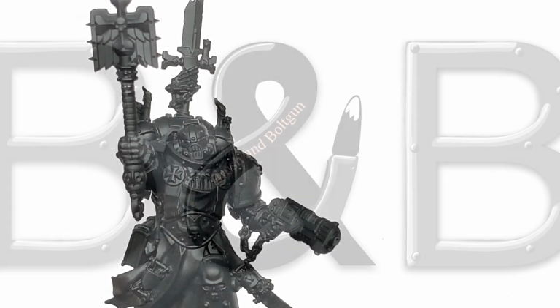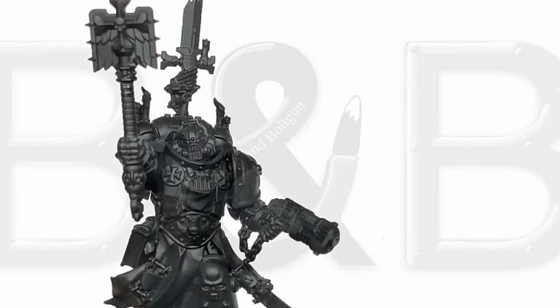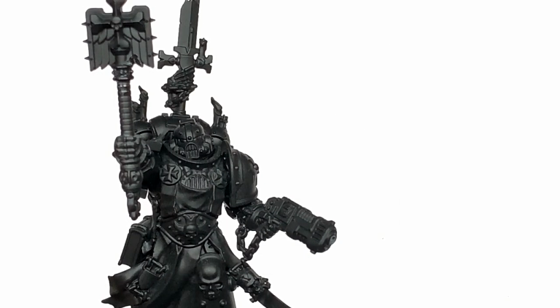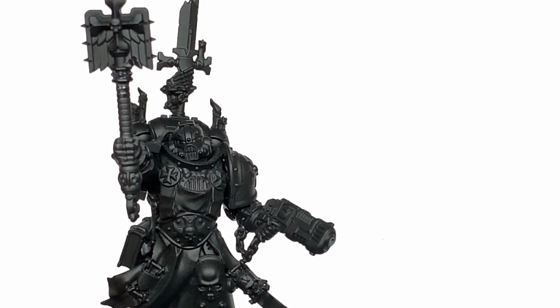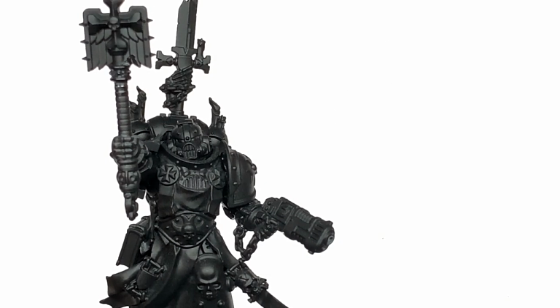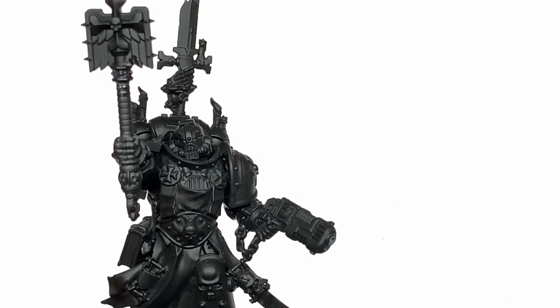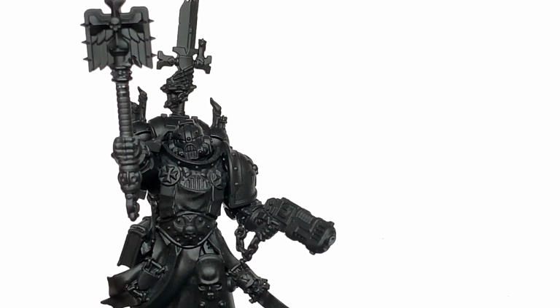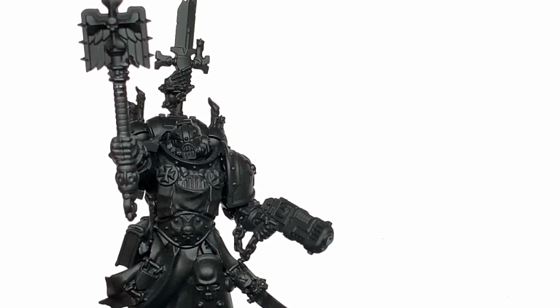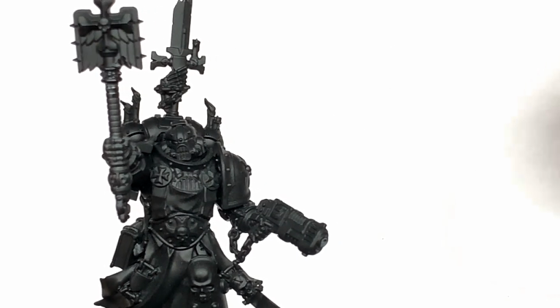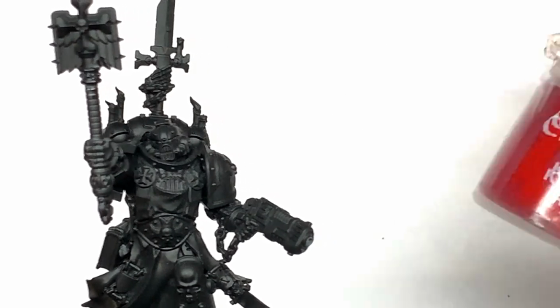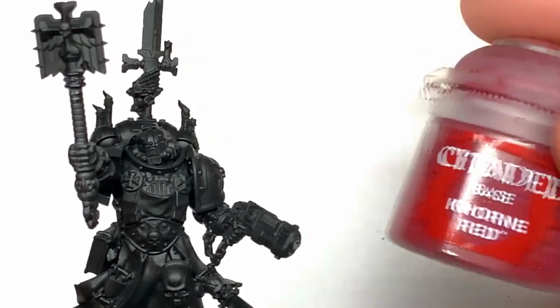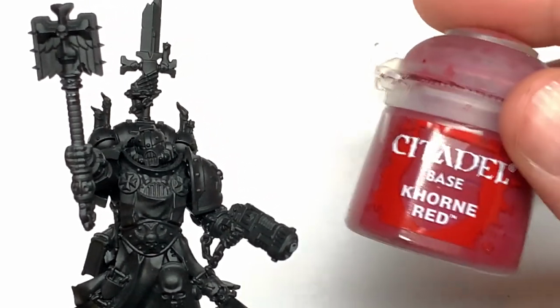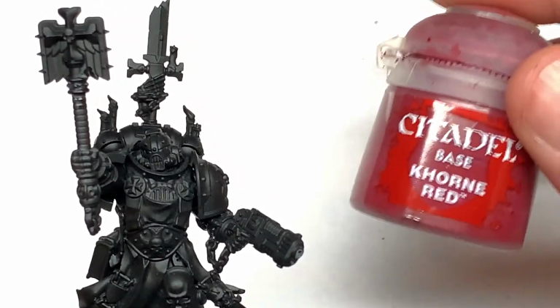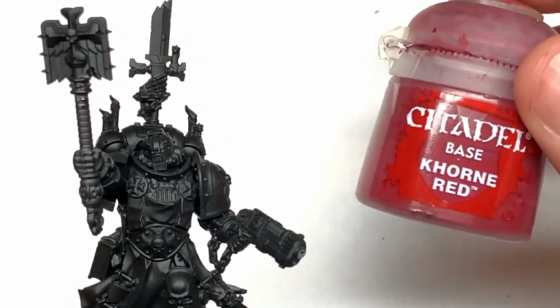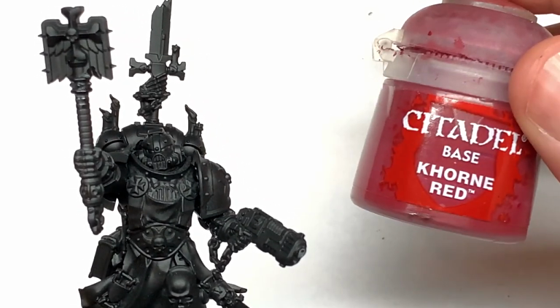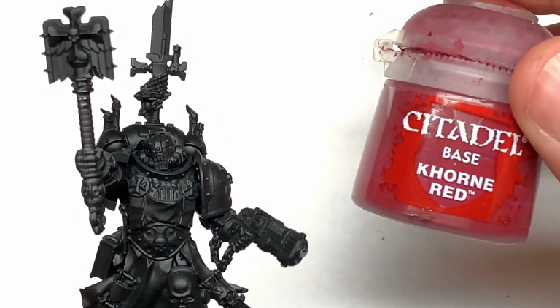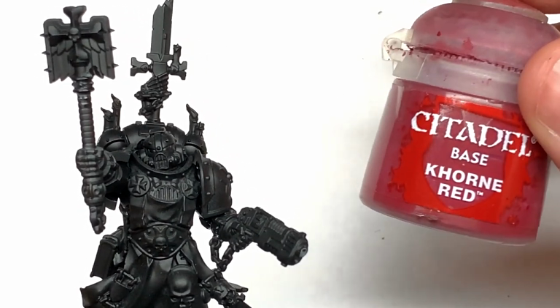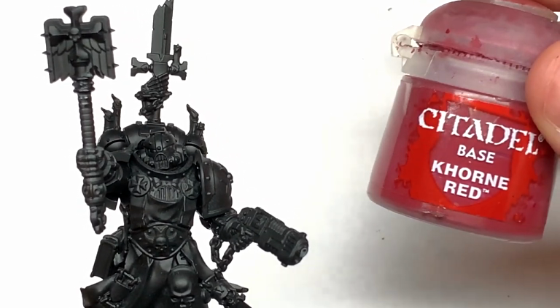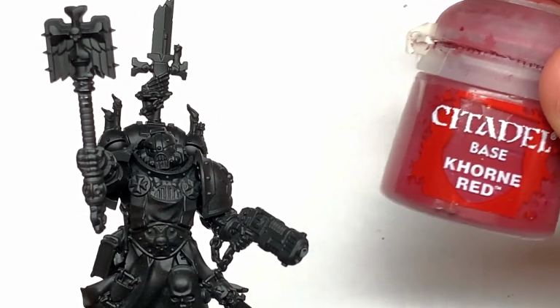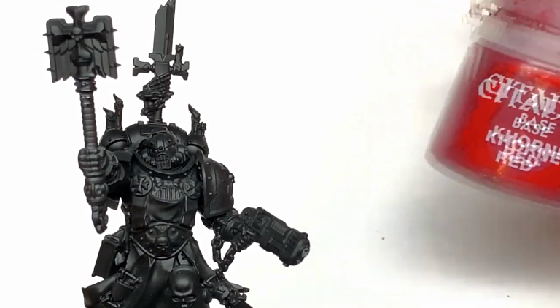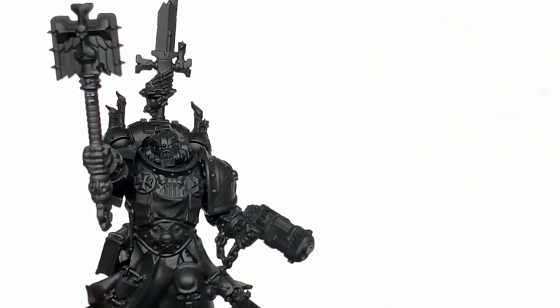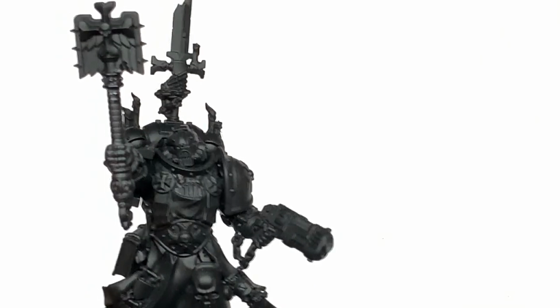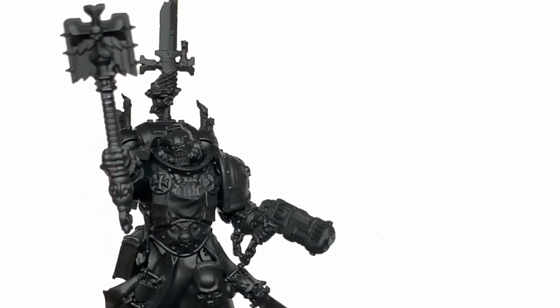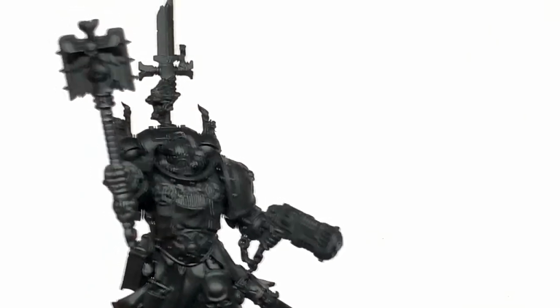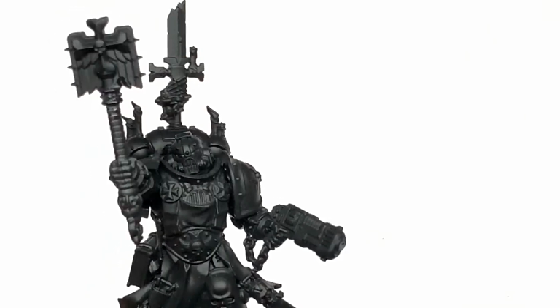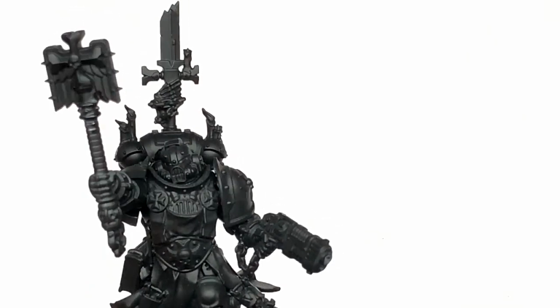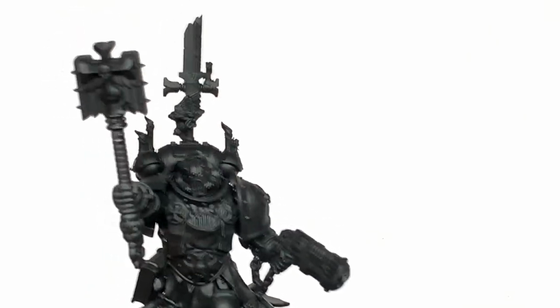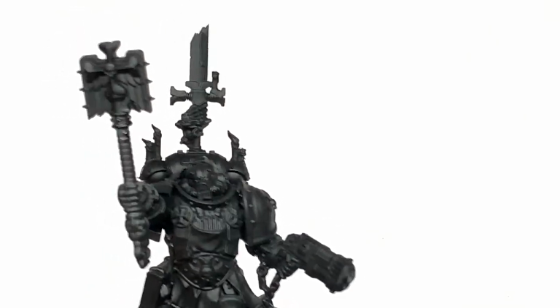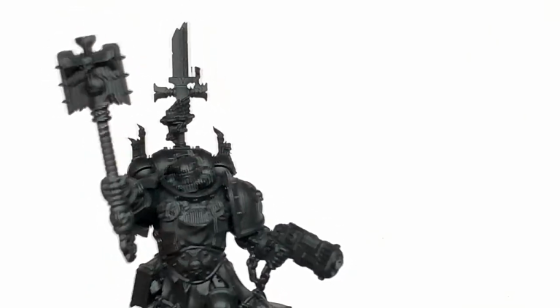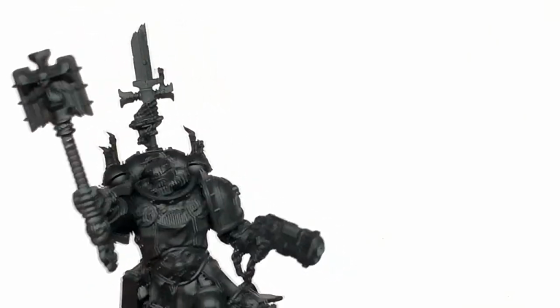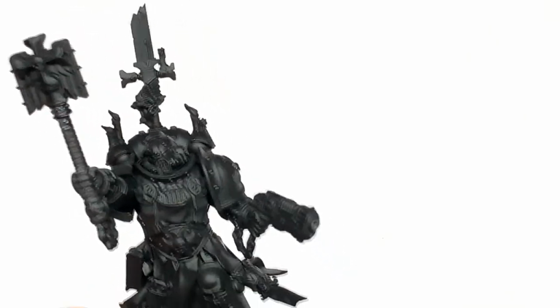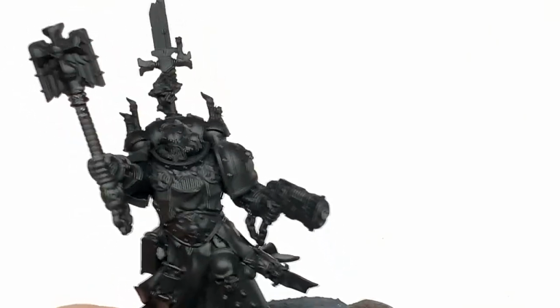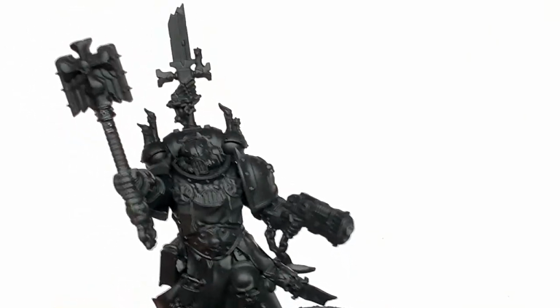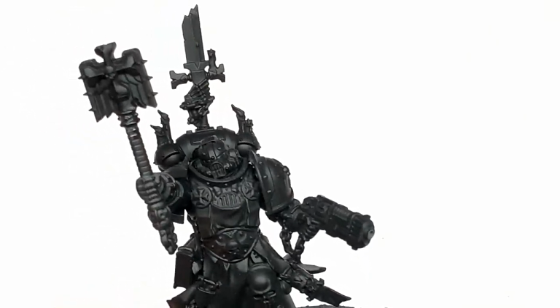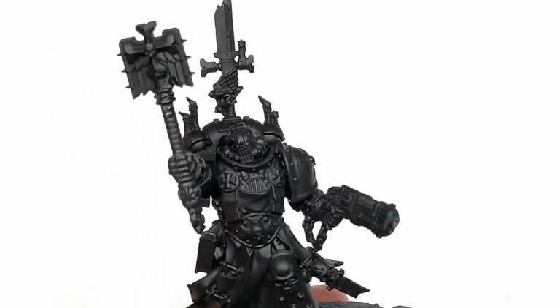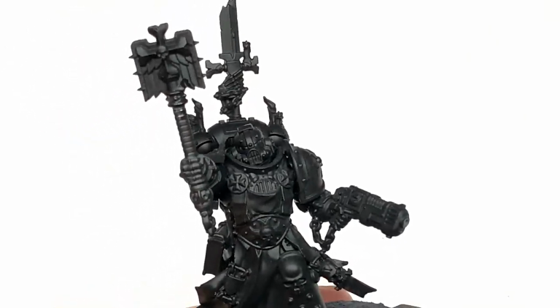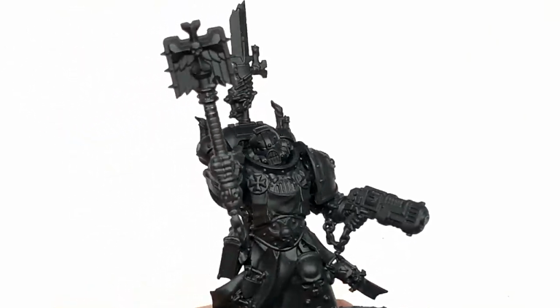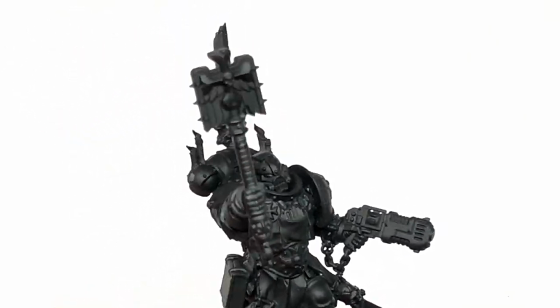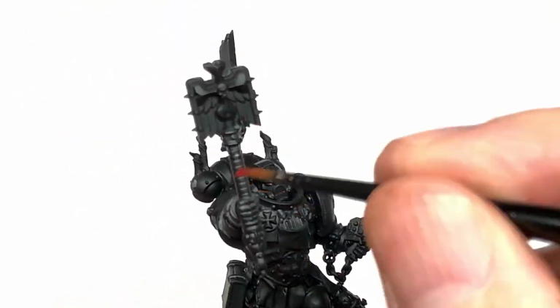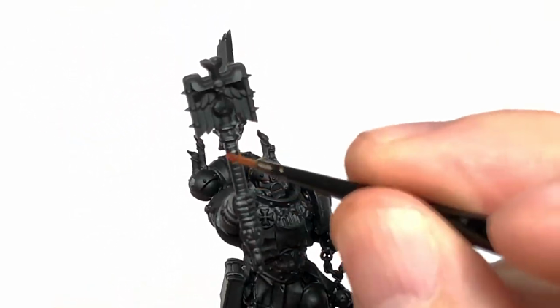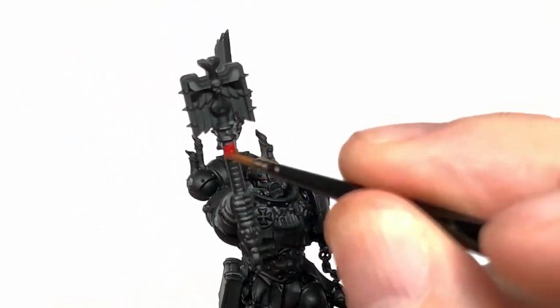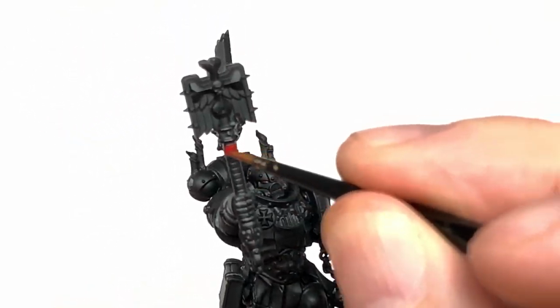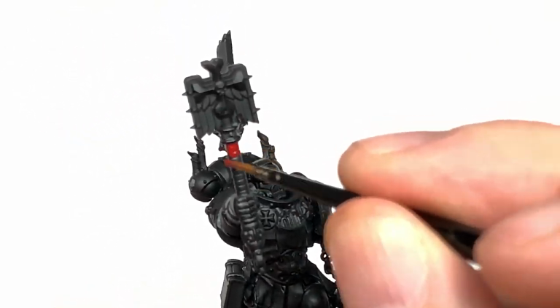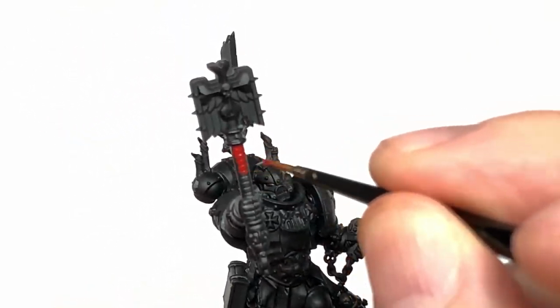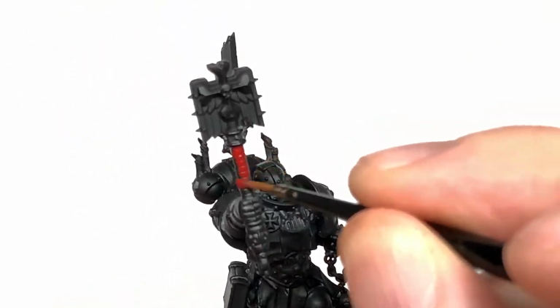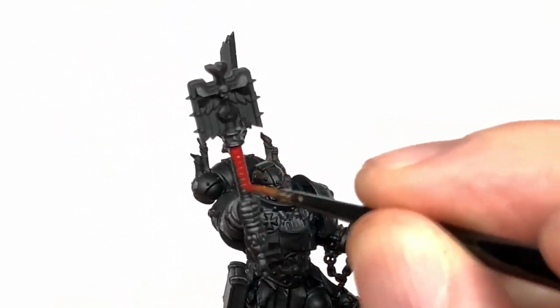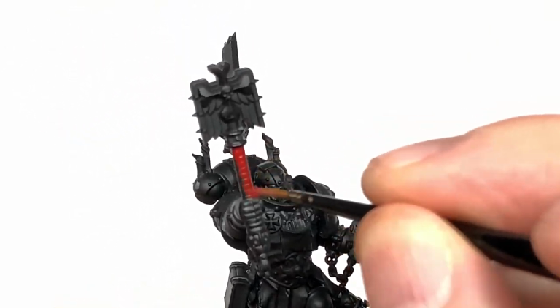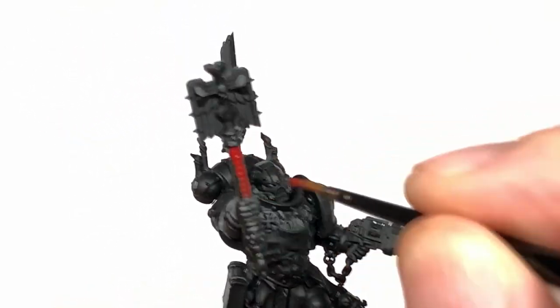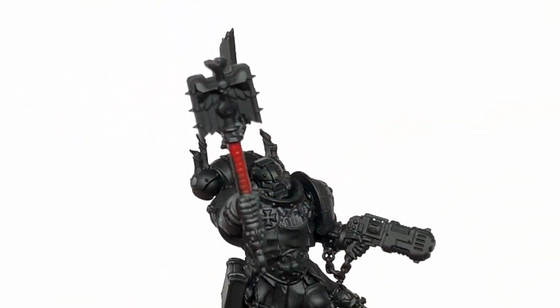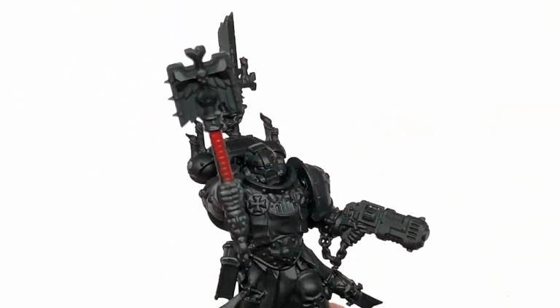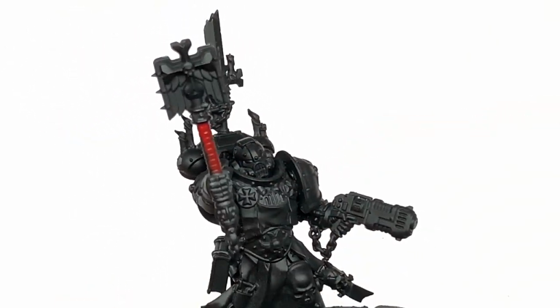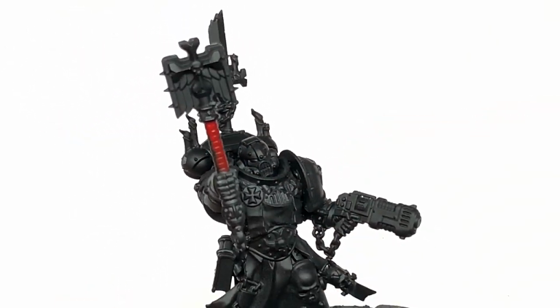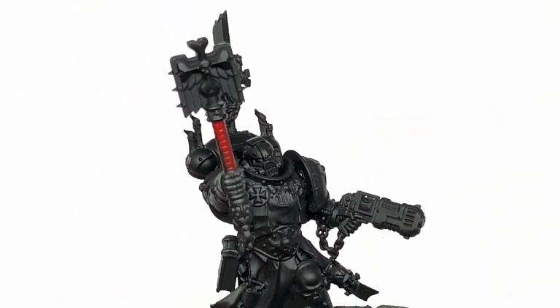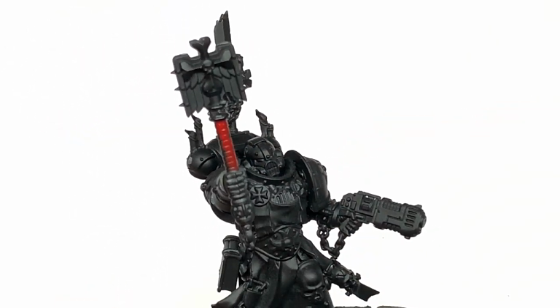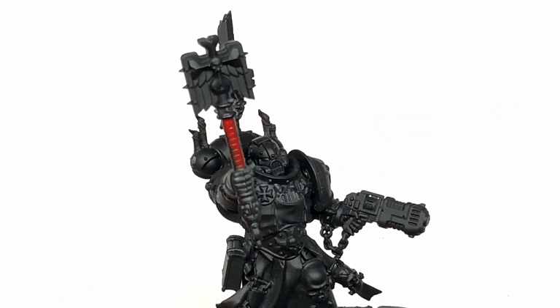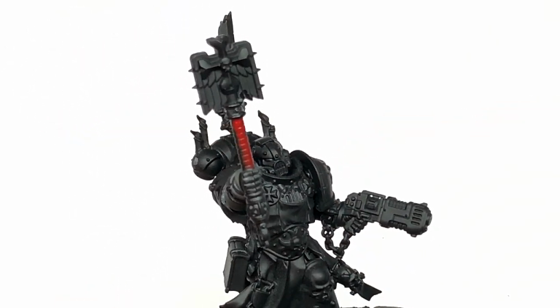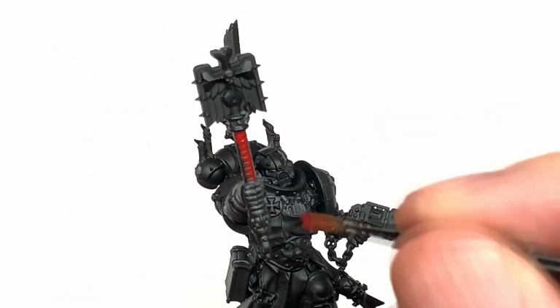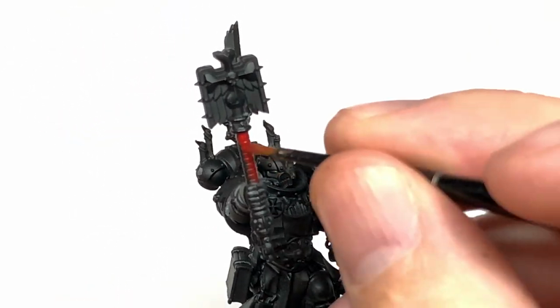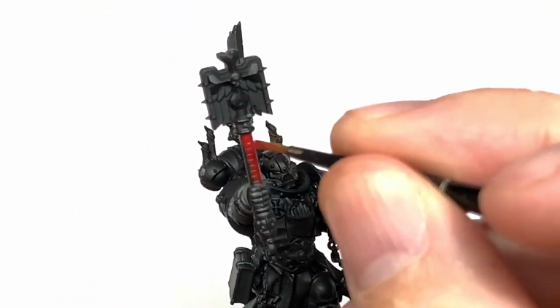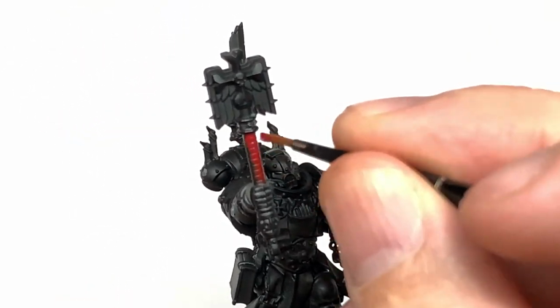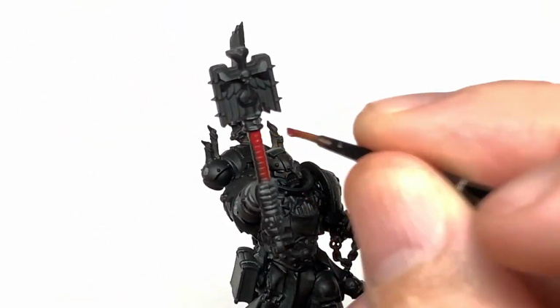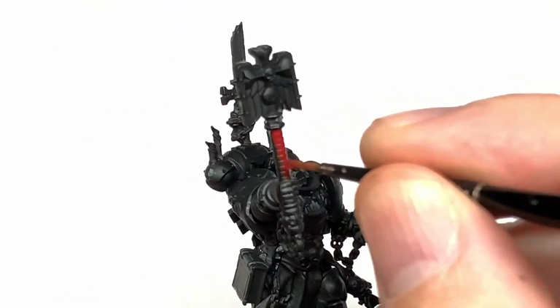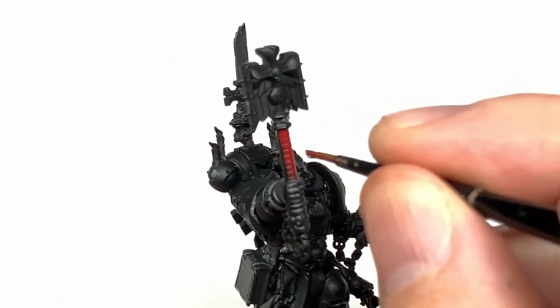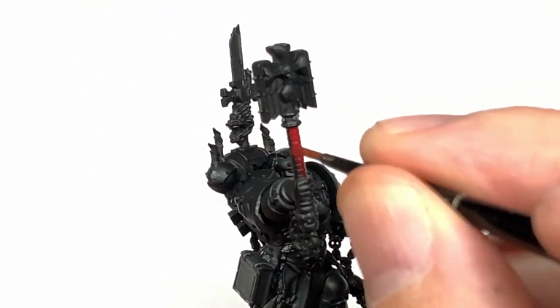The first colour we're going to use is Citadel Corn Red. I'm just going to use this to do the leather strapping on the Crozius that he's got on his right hand there.